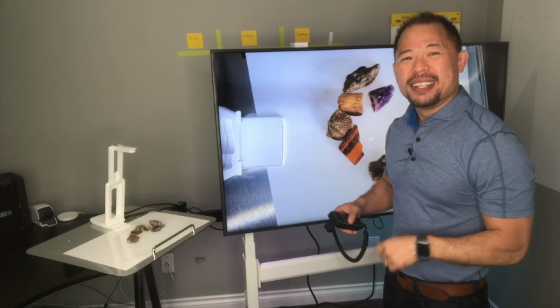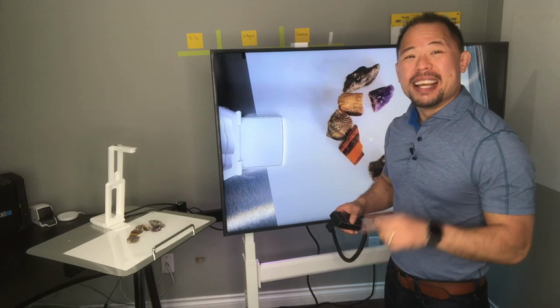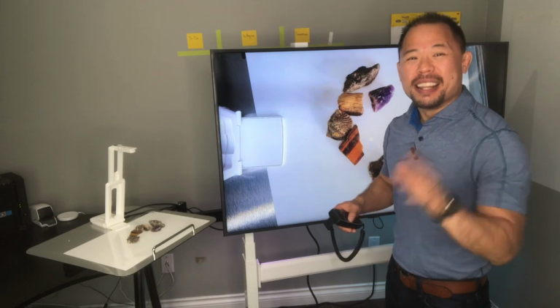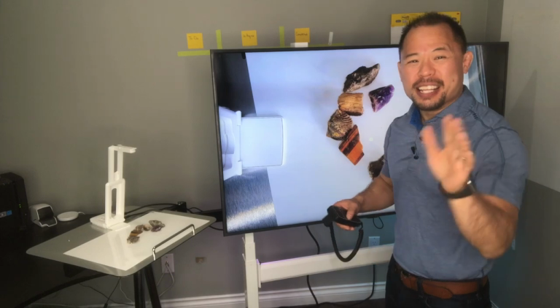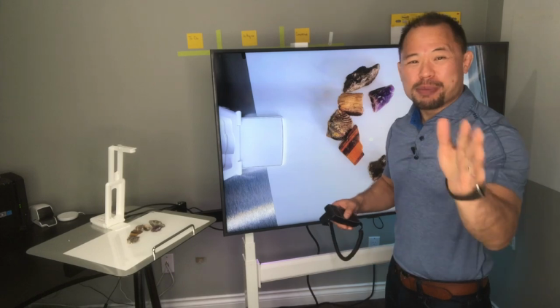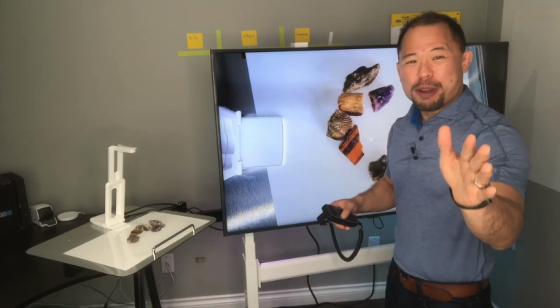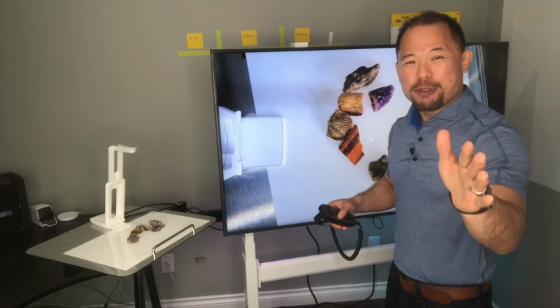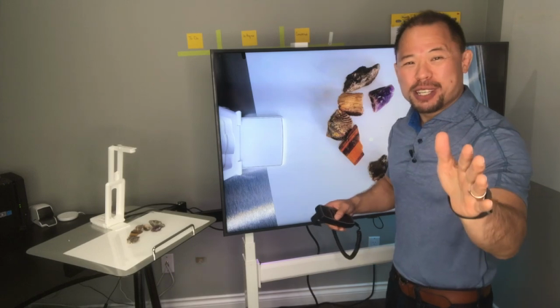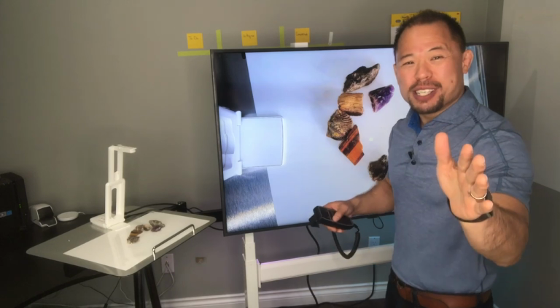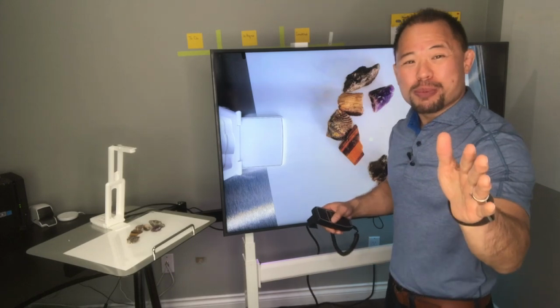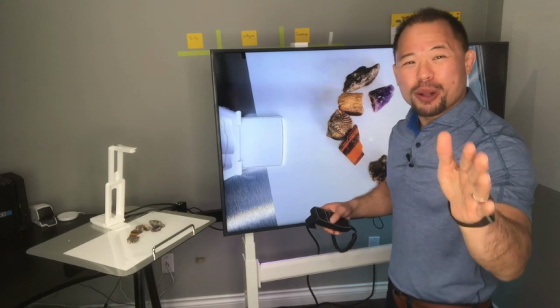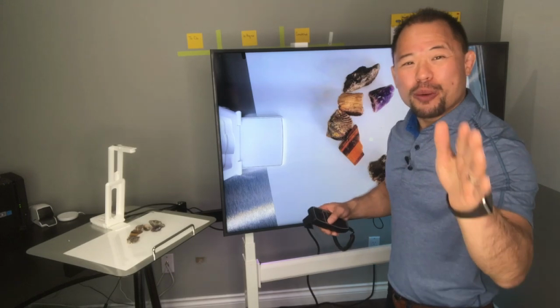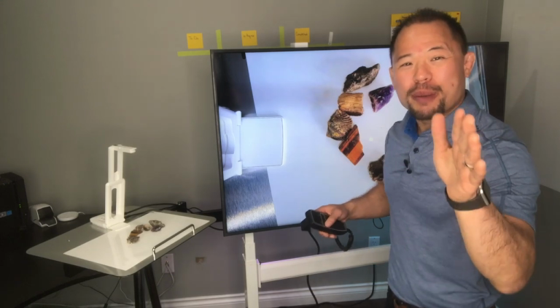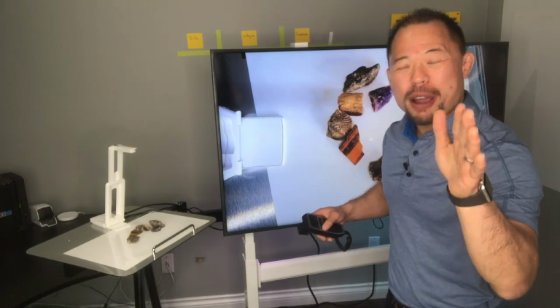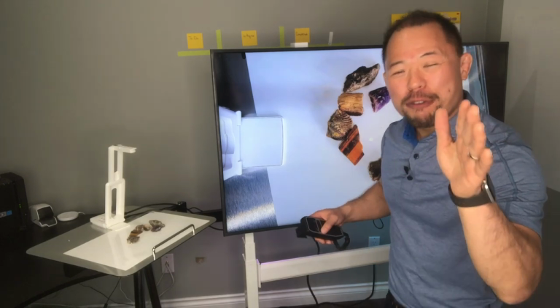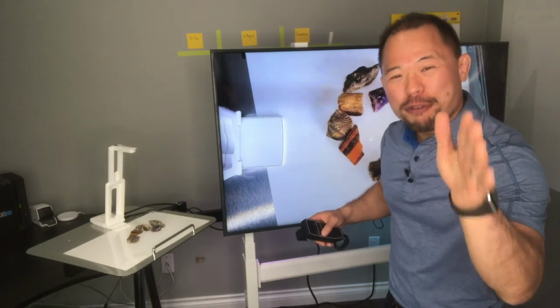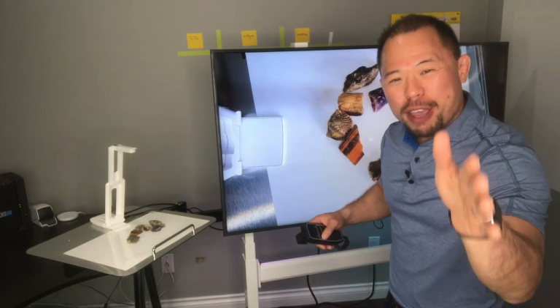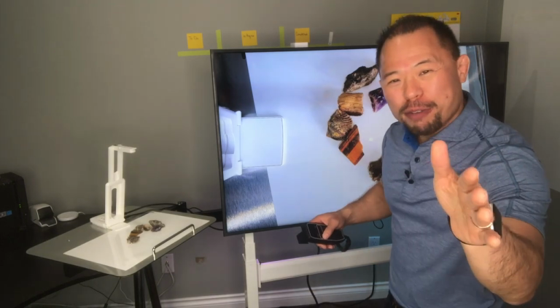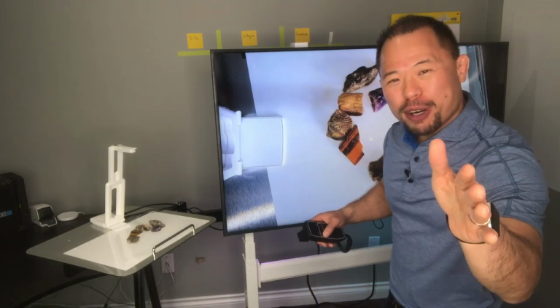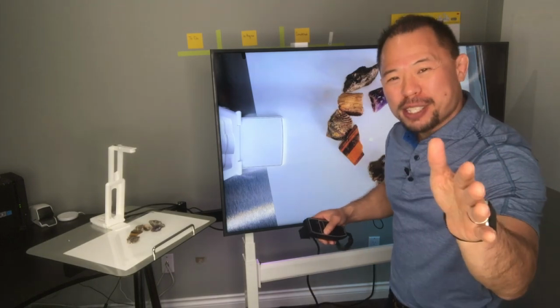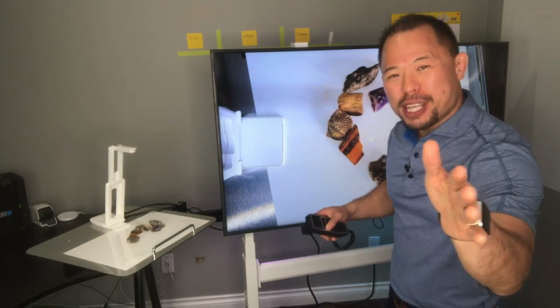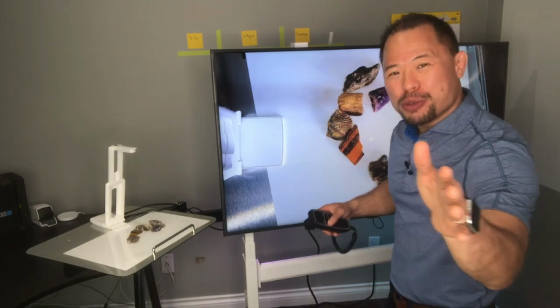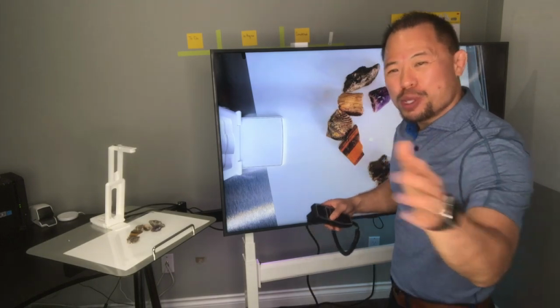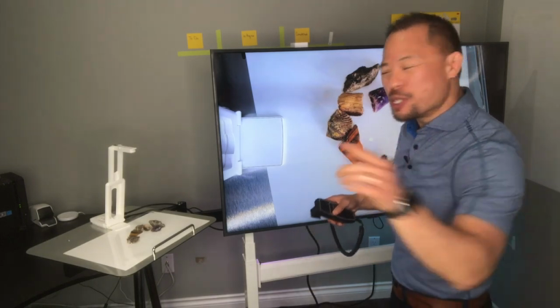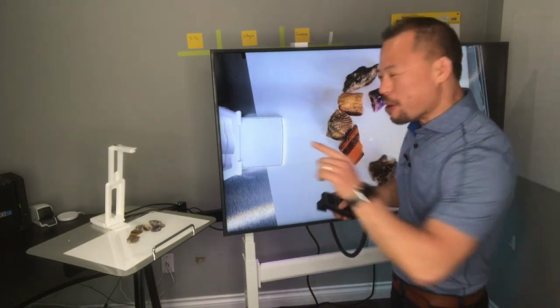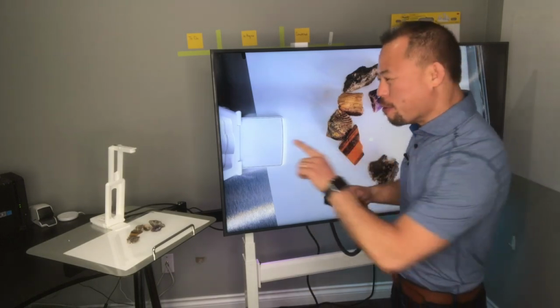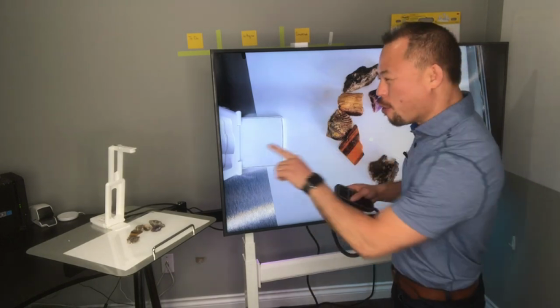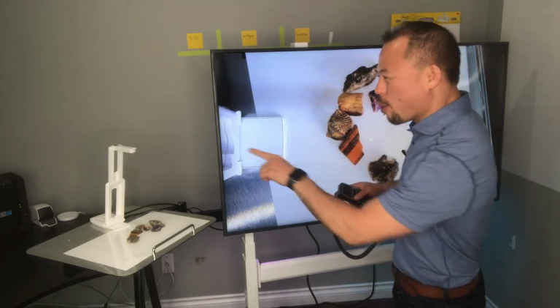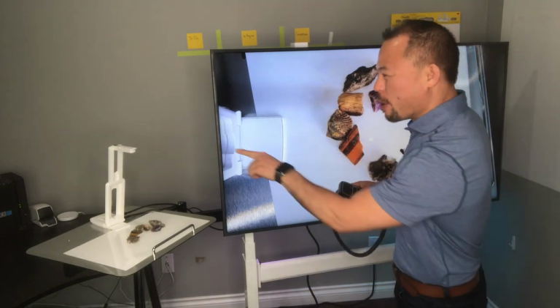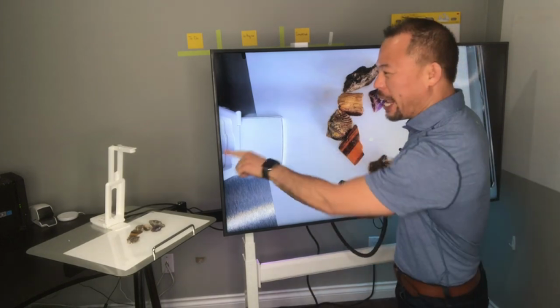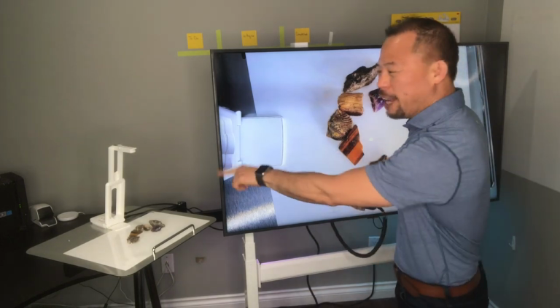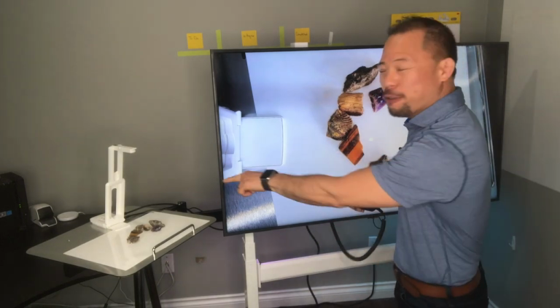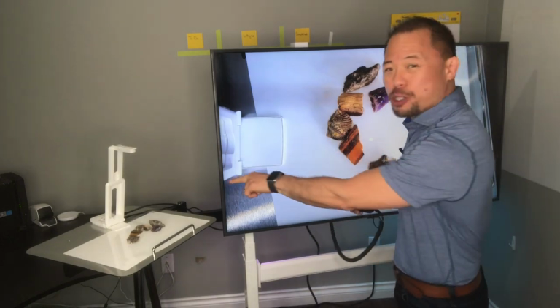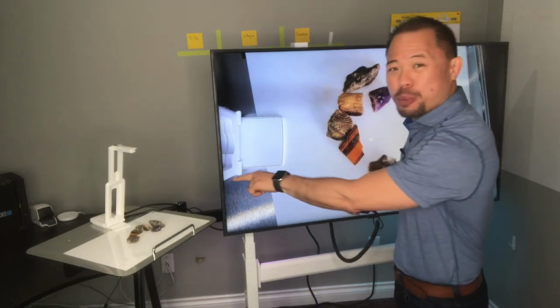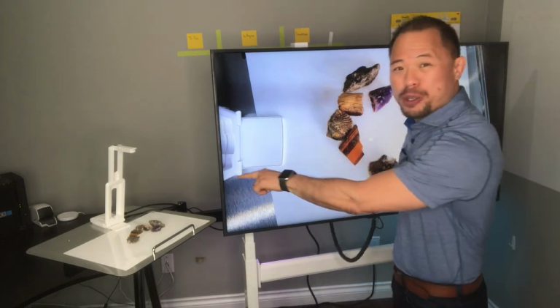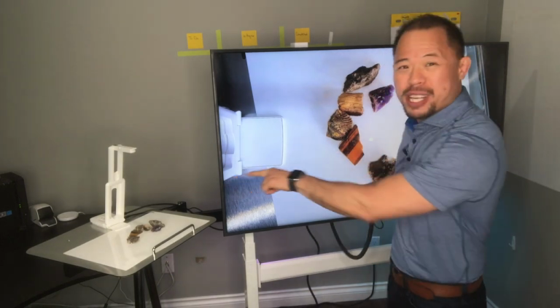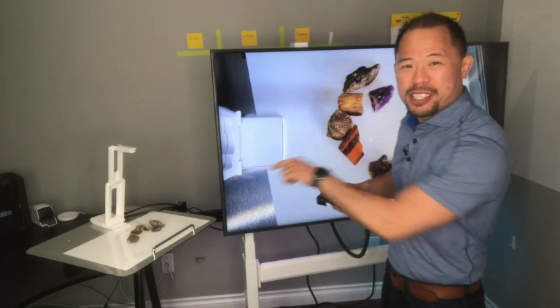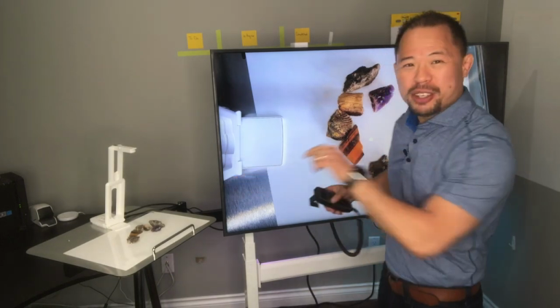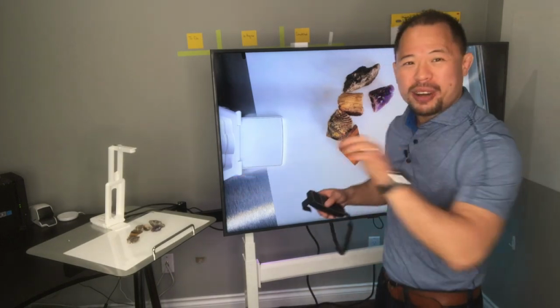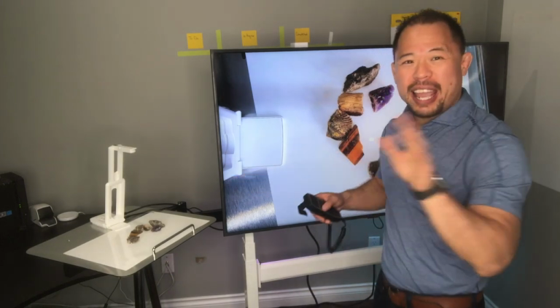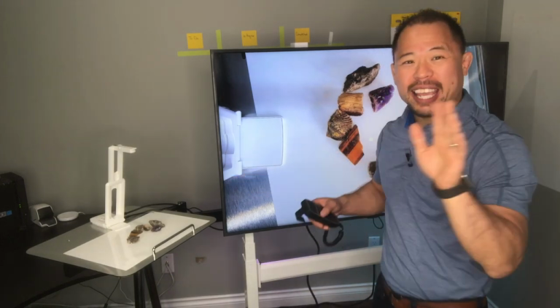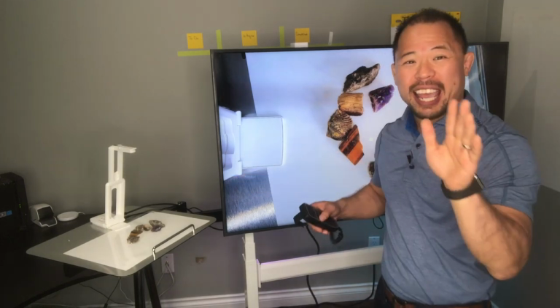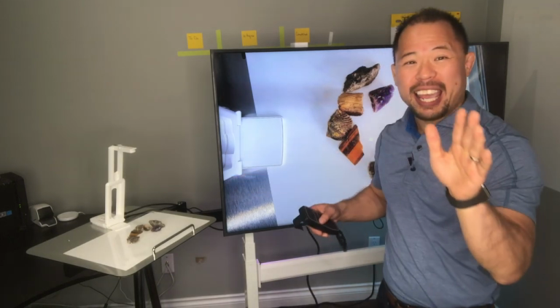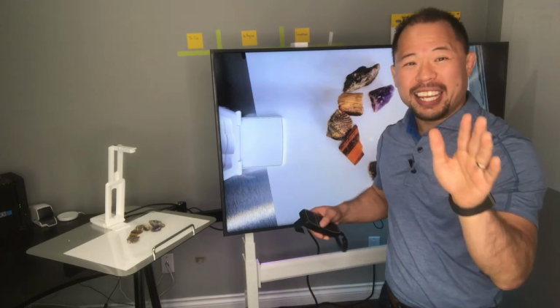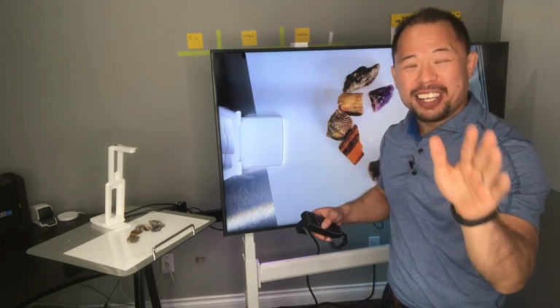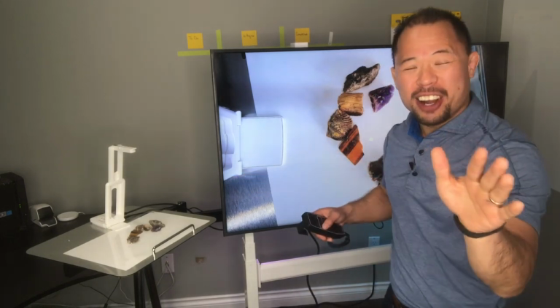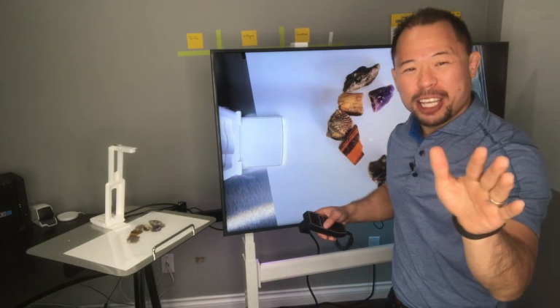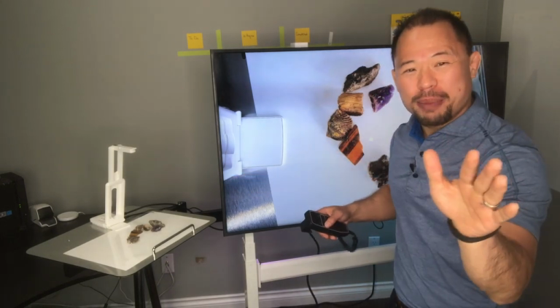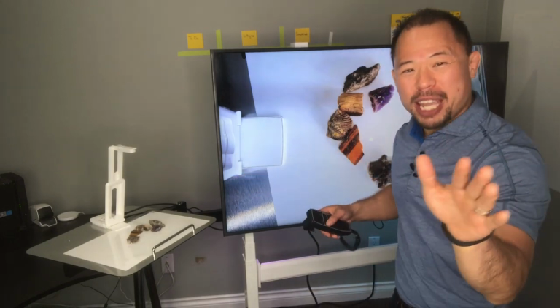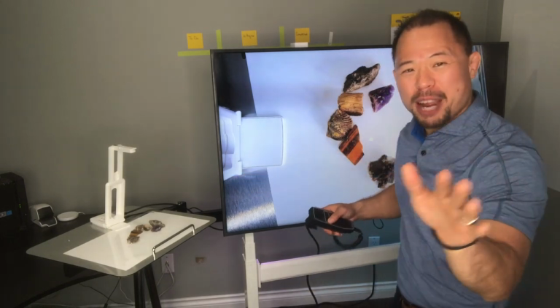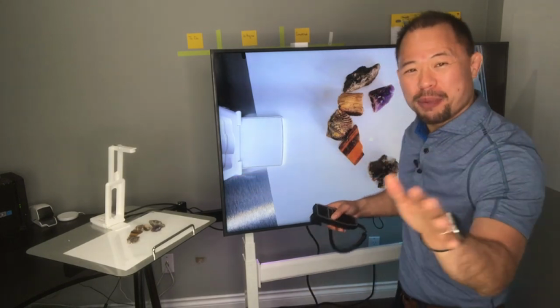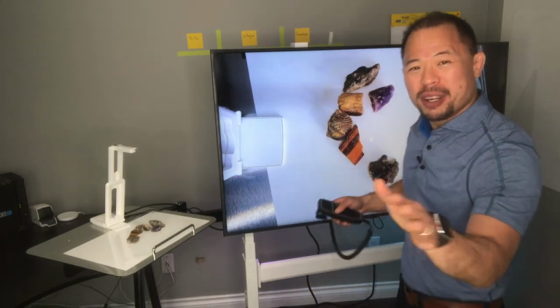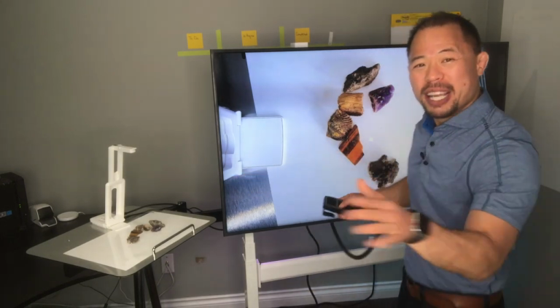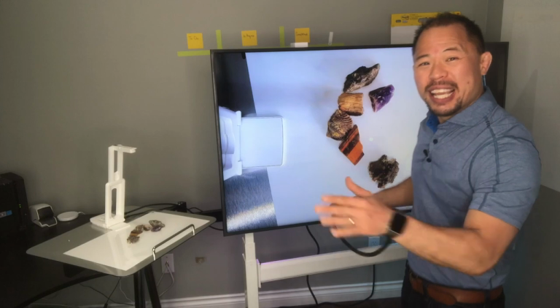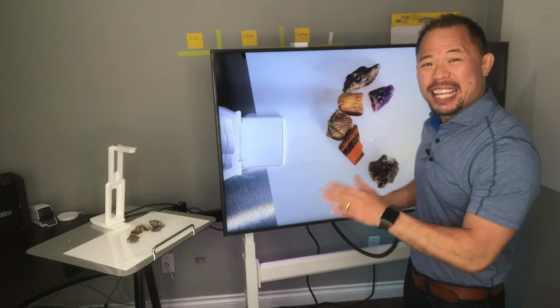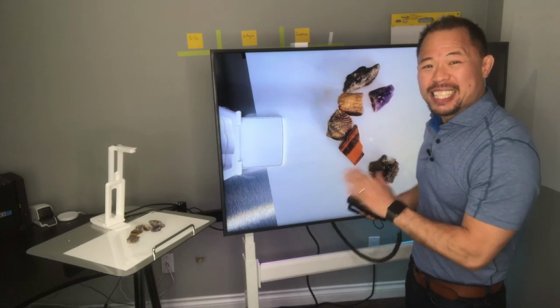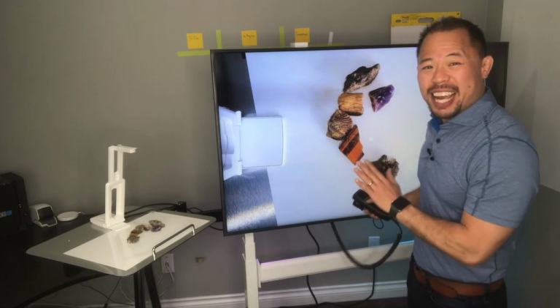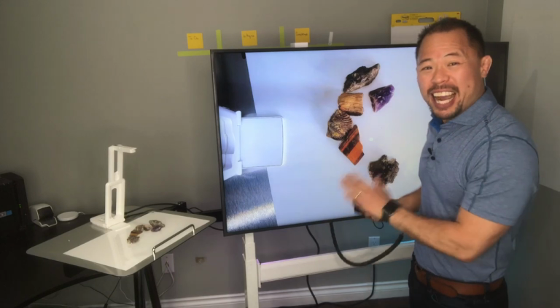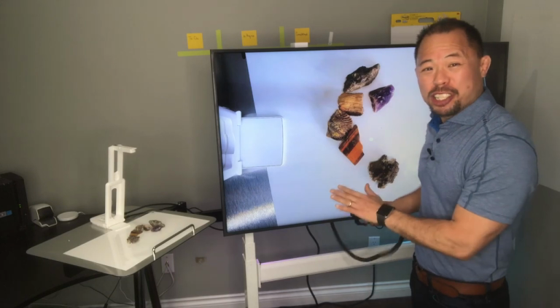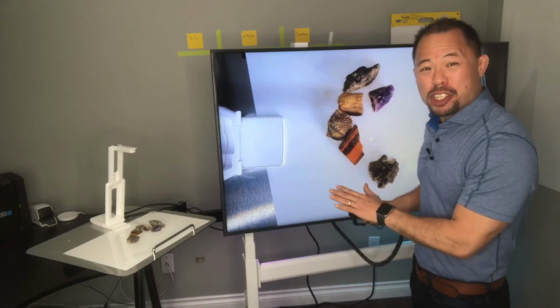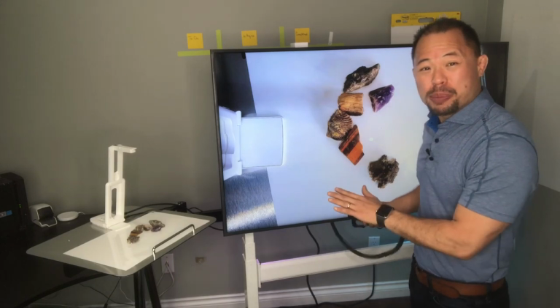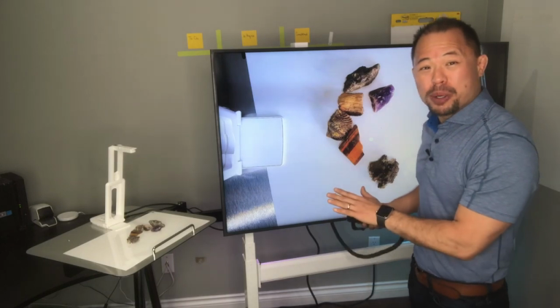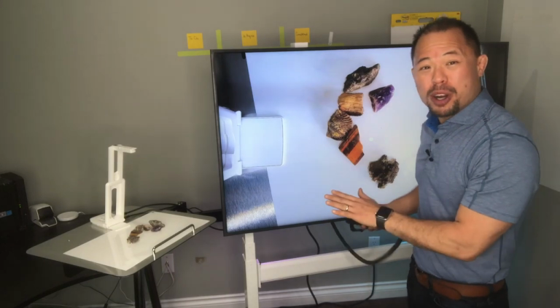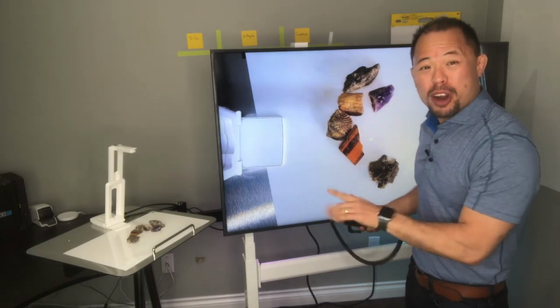This, my friends, is probably one of my favorite accessories for a visual presenter, aka document camera. It's a highly adjustable cart.